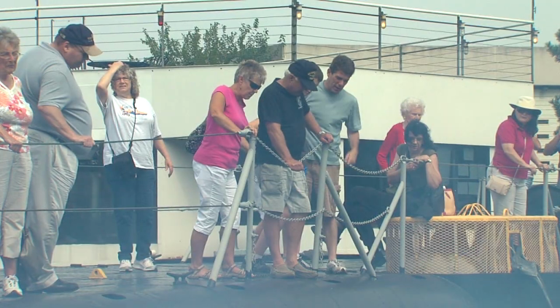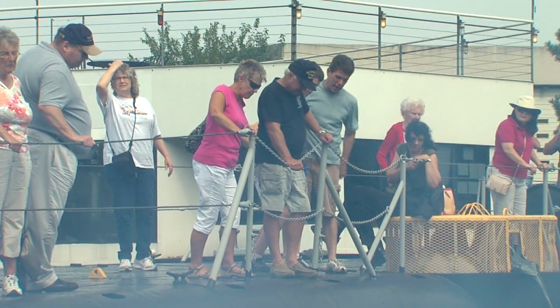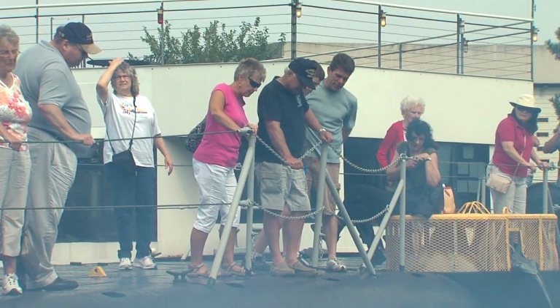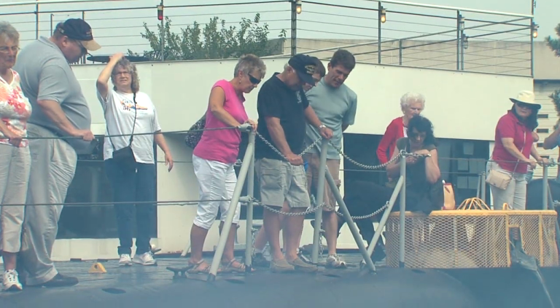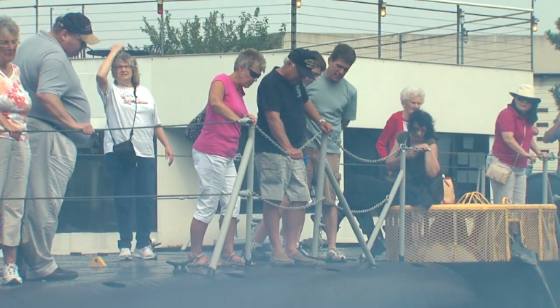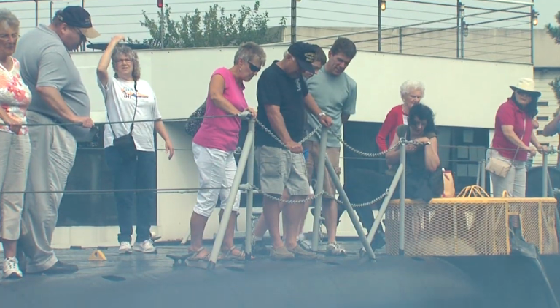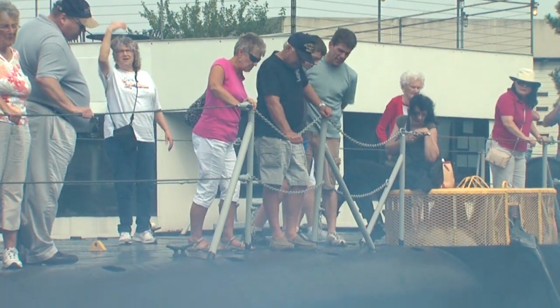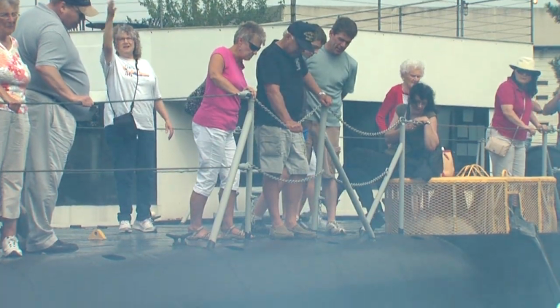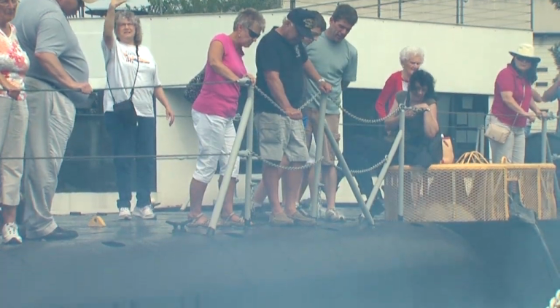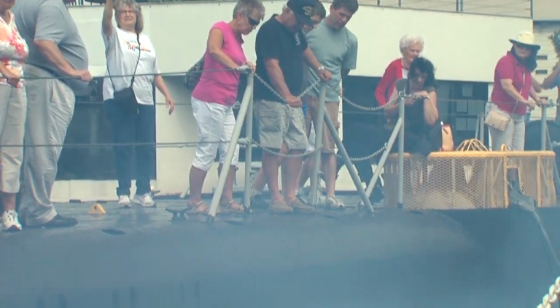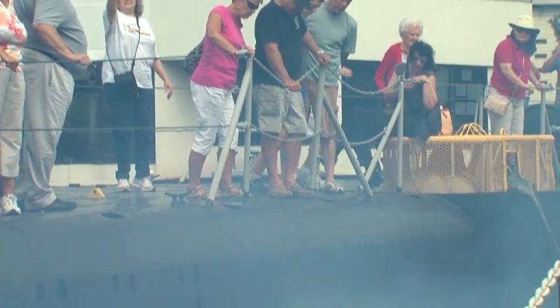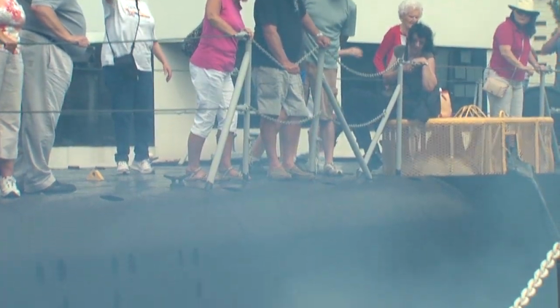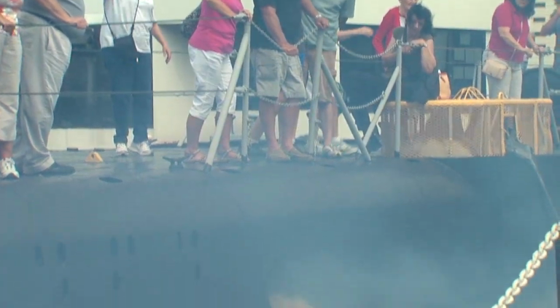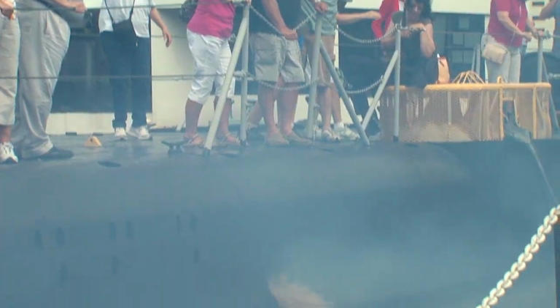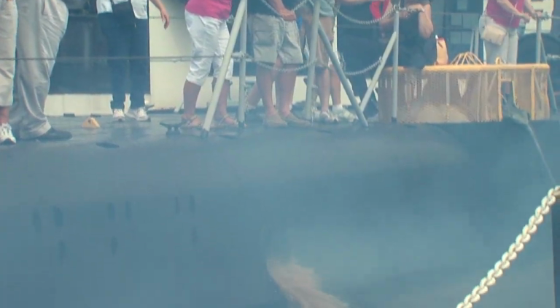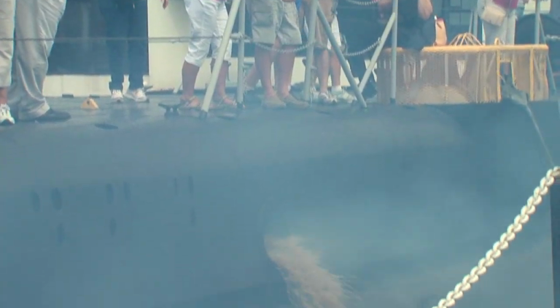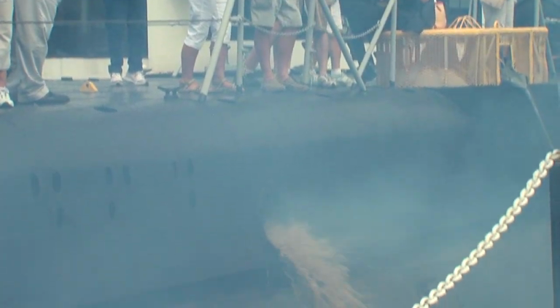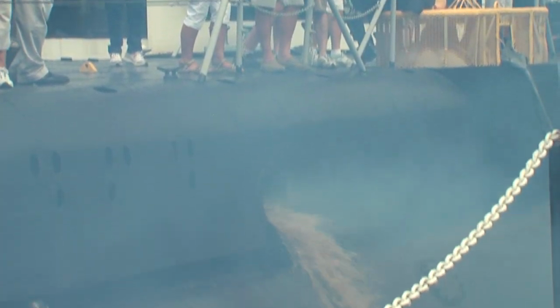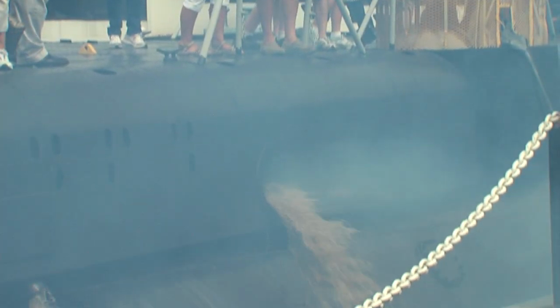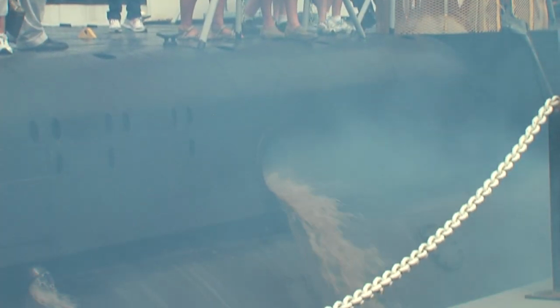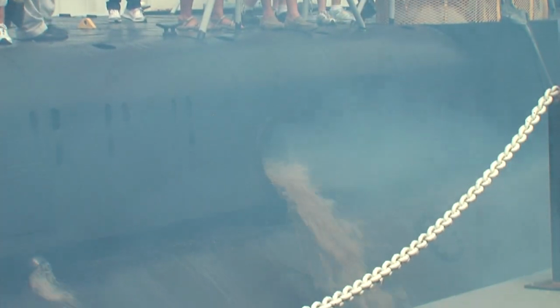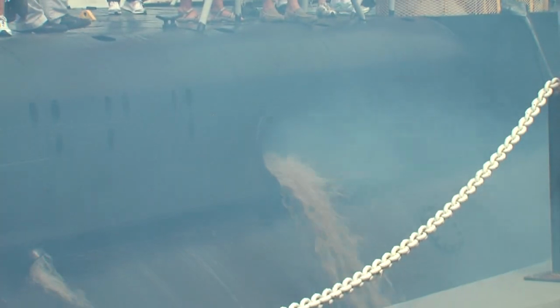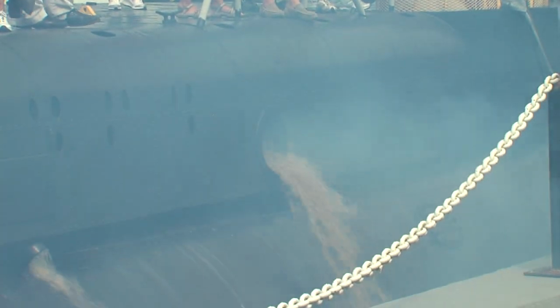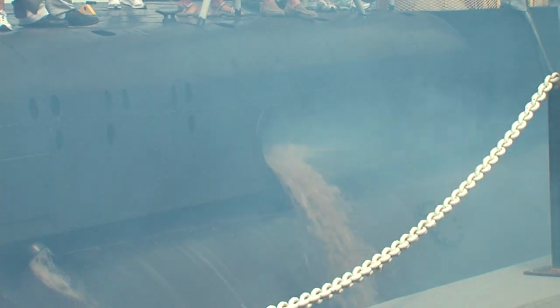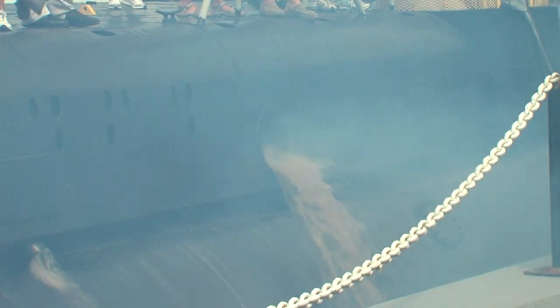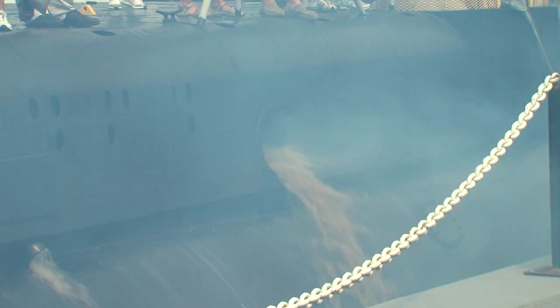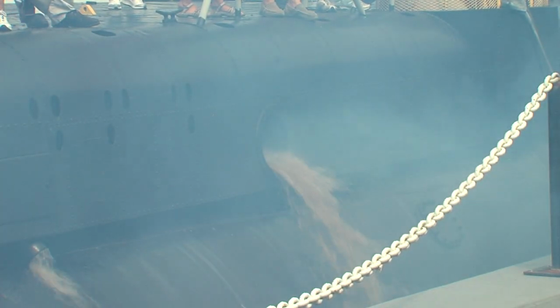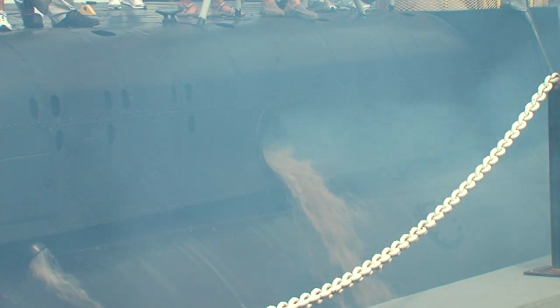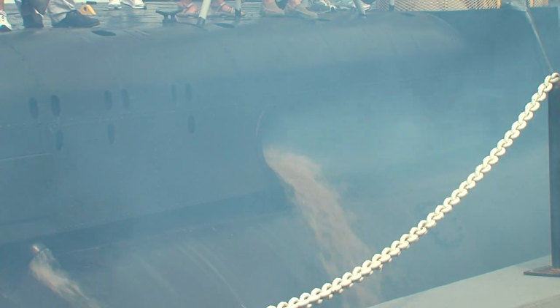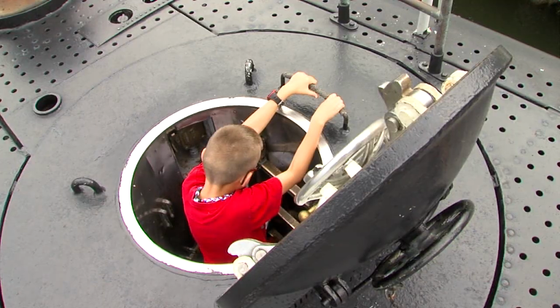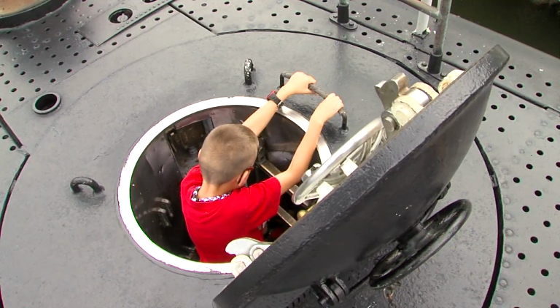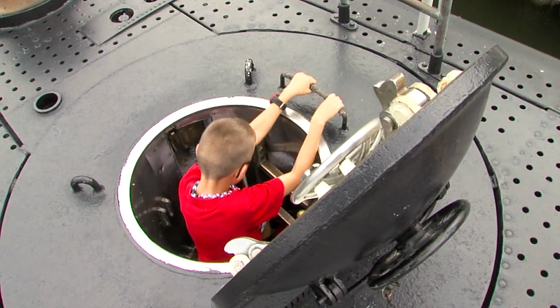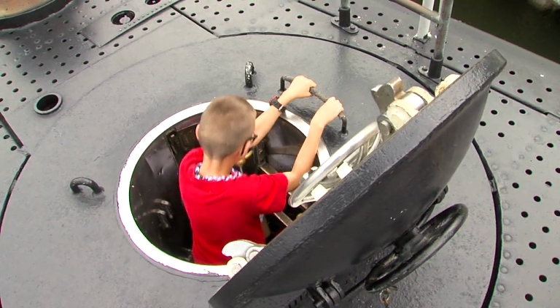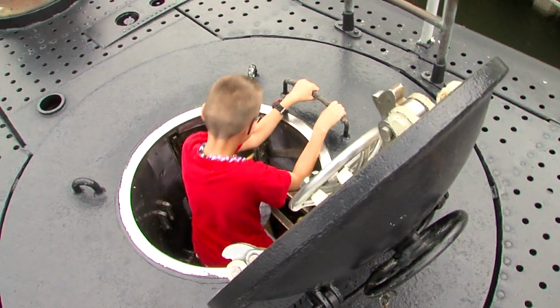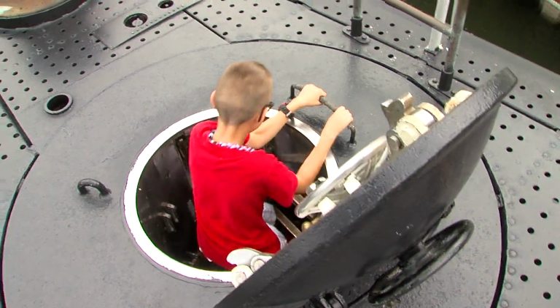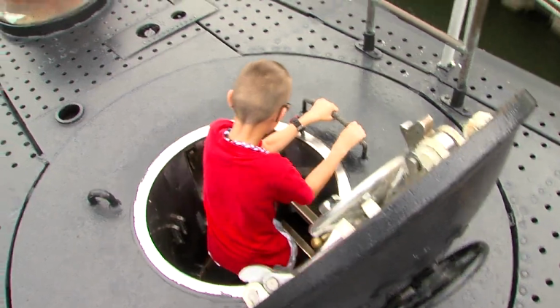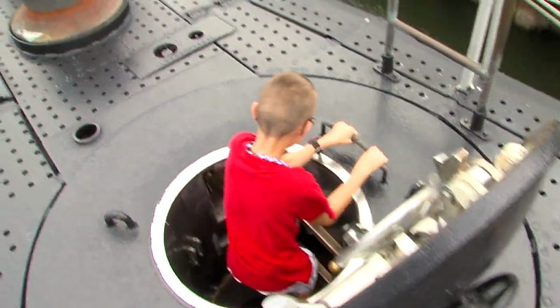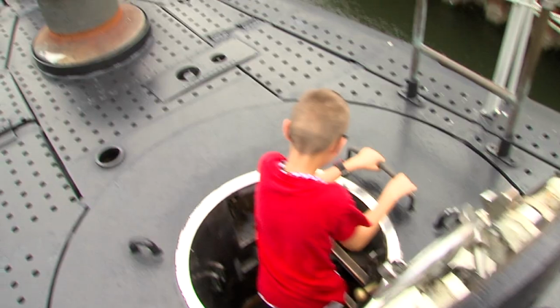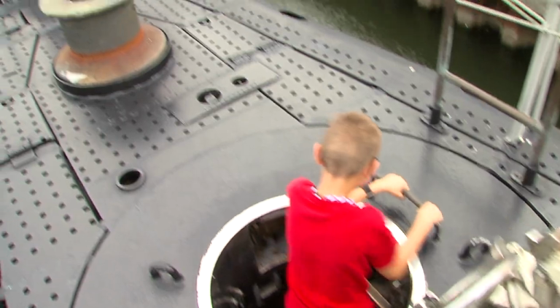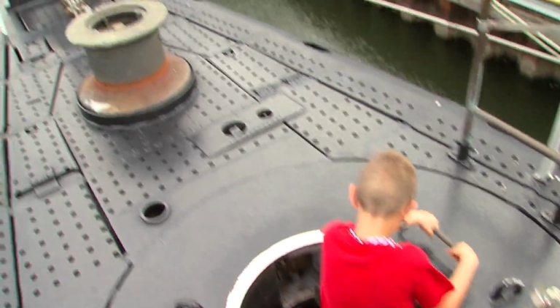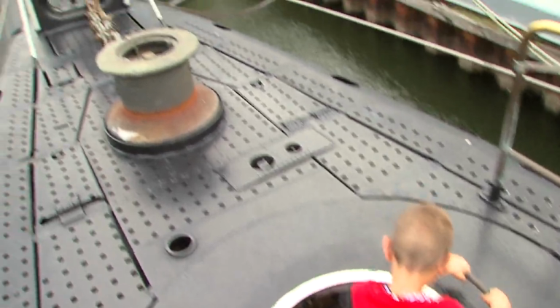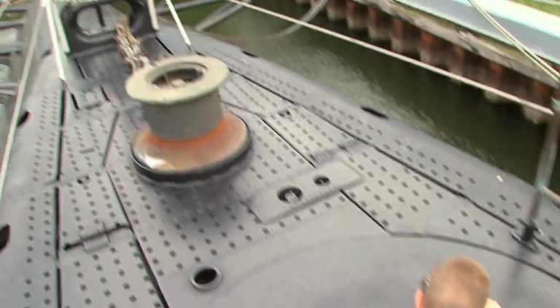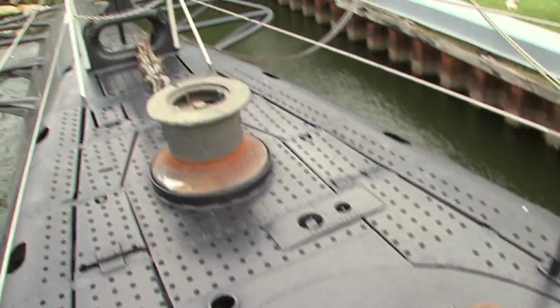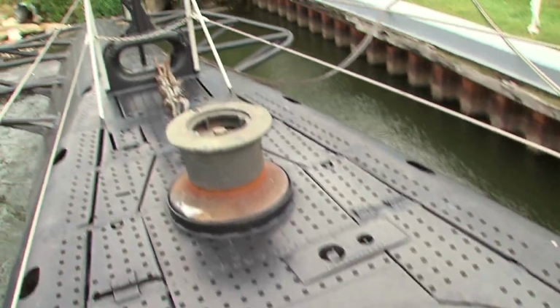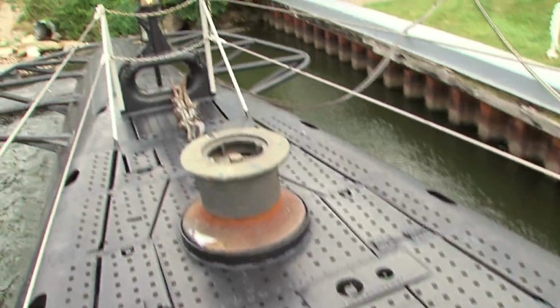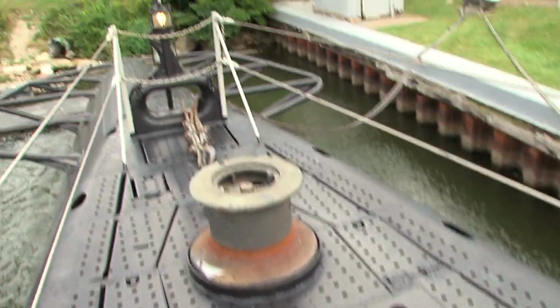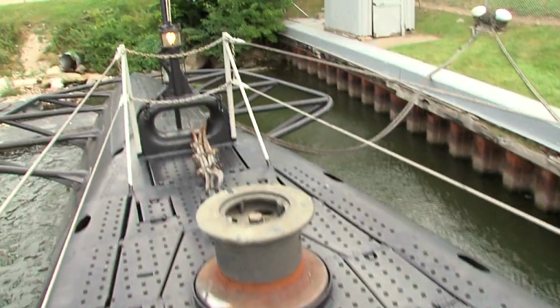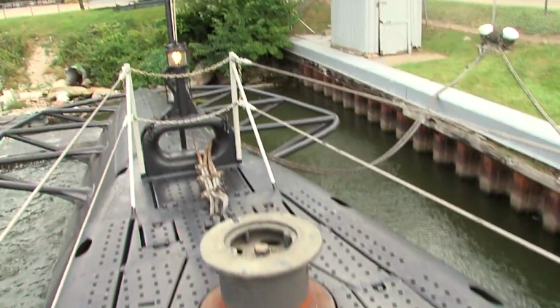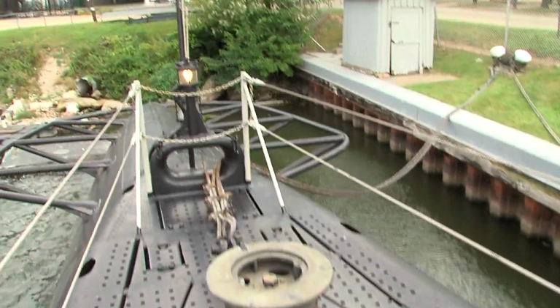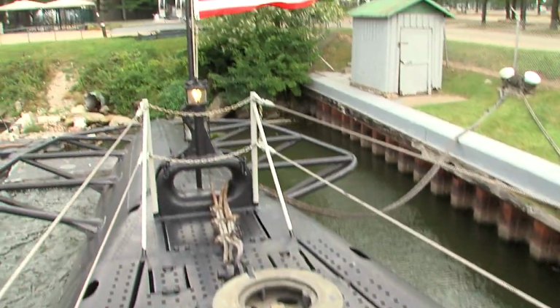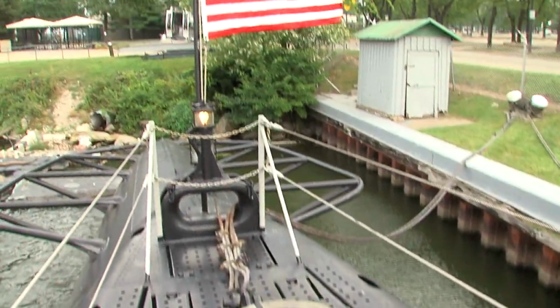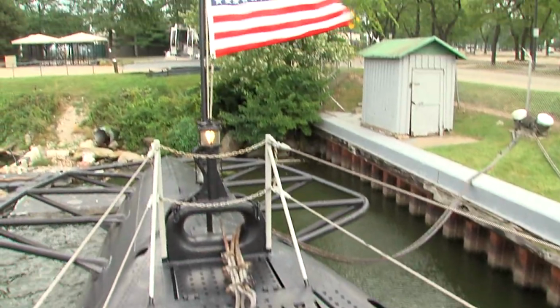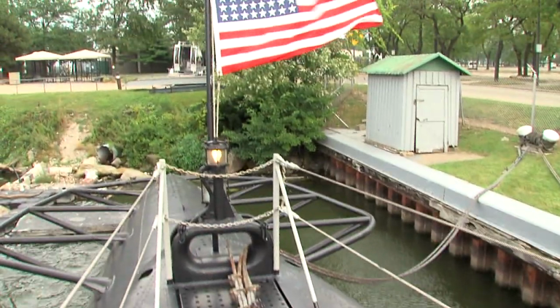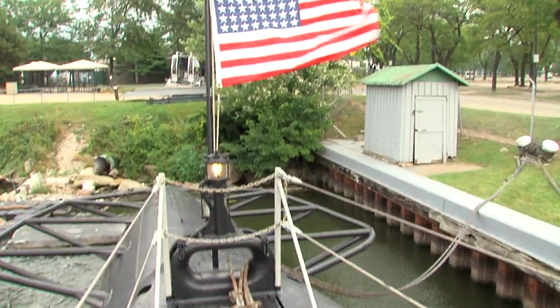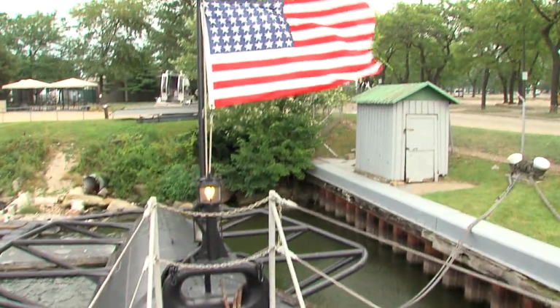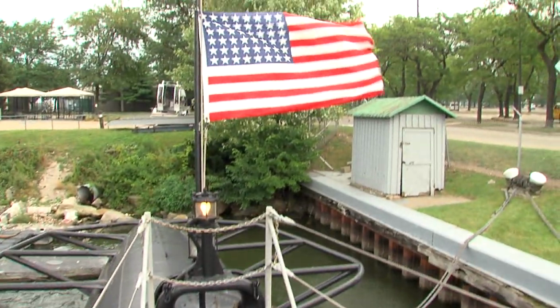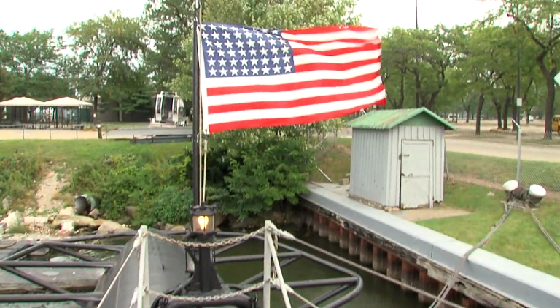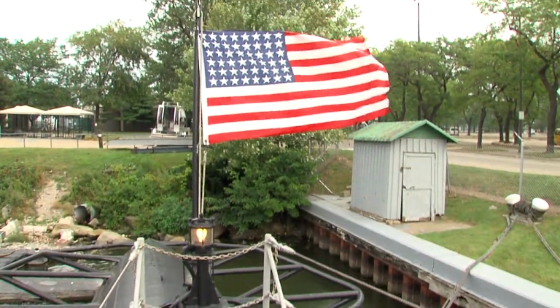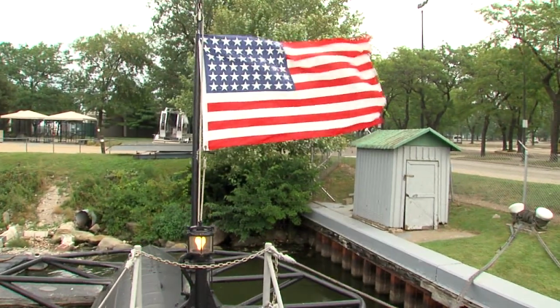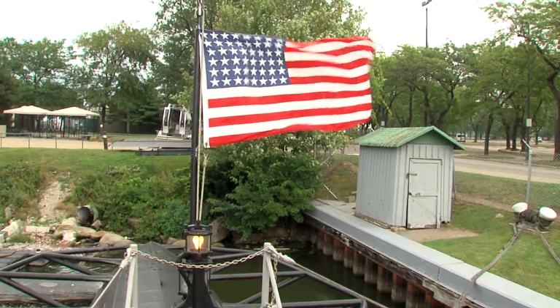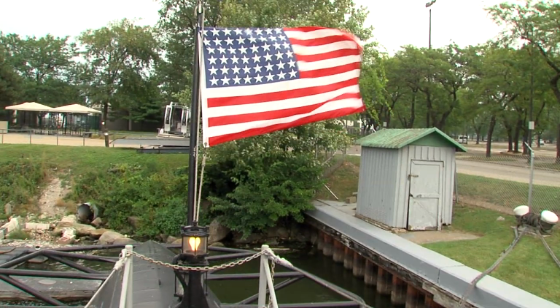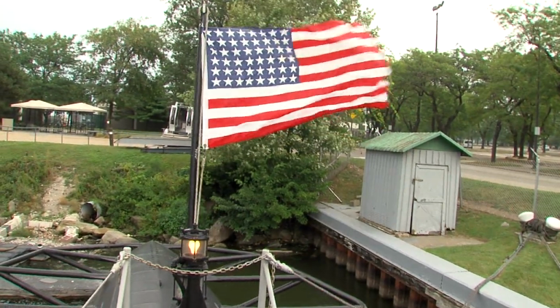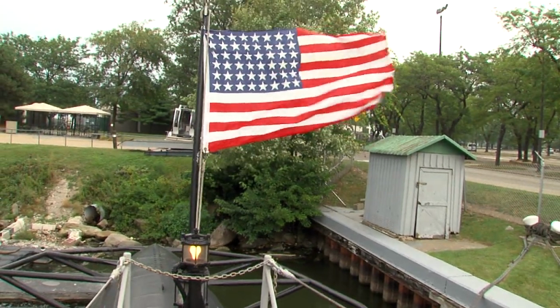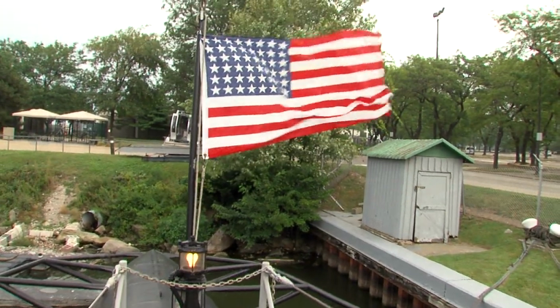The engines were built here in Cleveland. The steel is all Great Lakes steel. She's as close to a made-in-America as you can get.